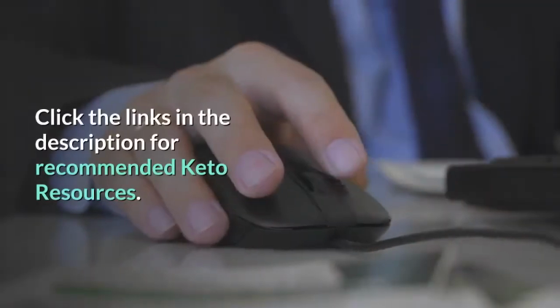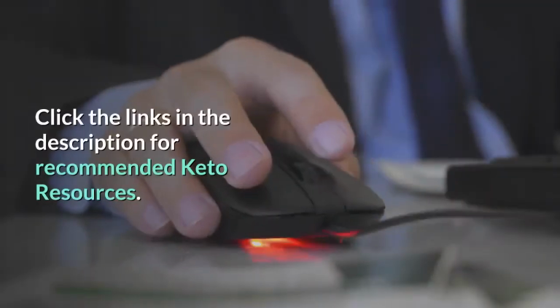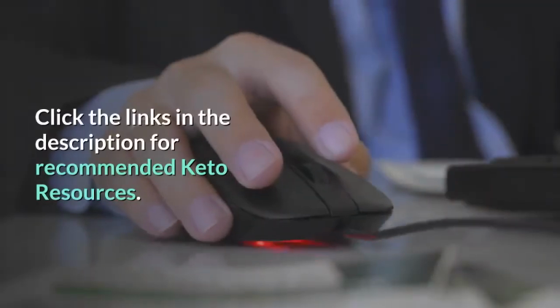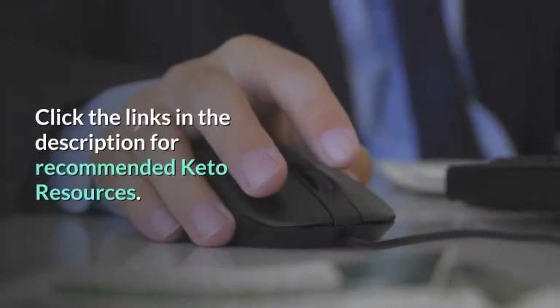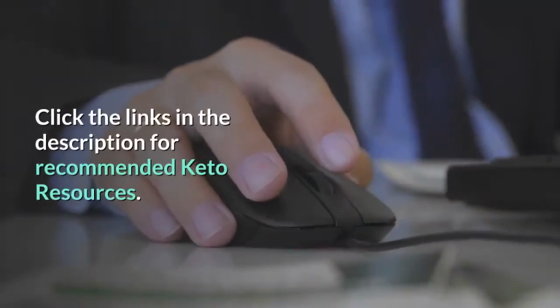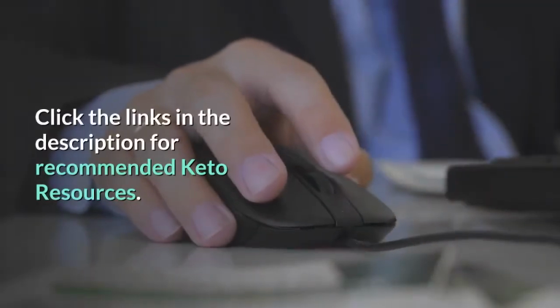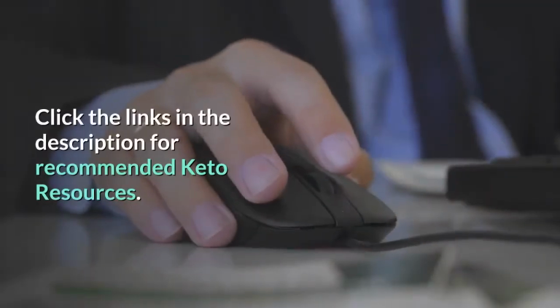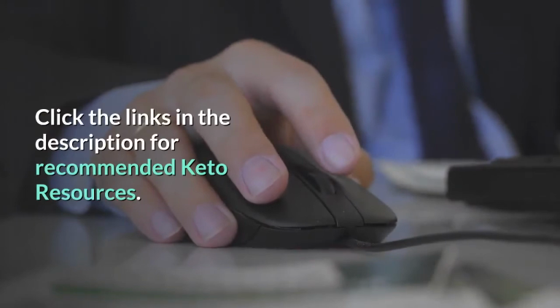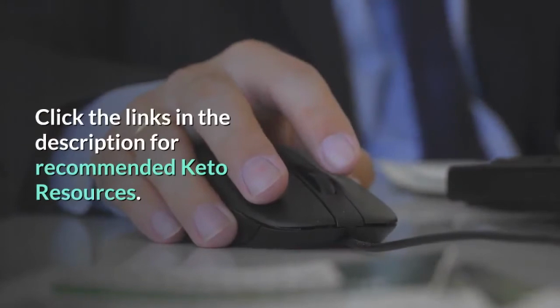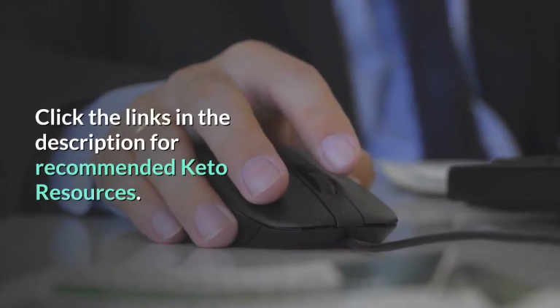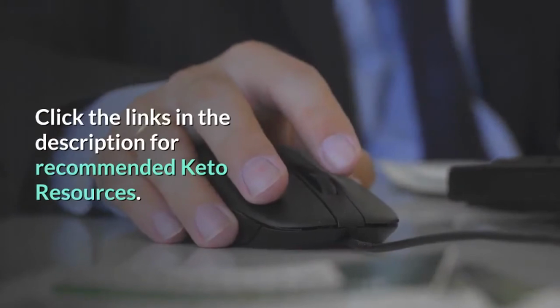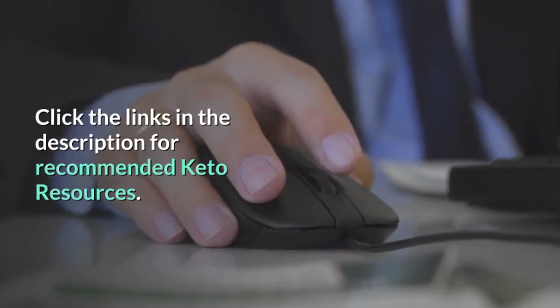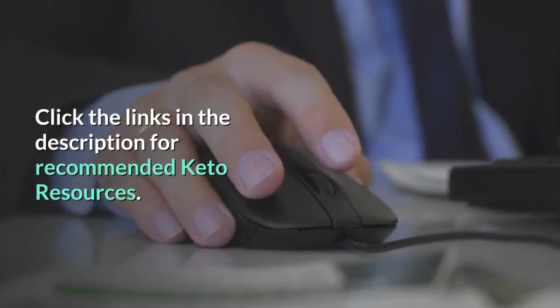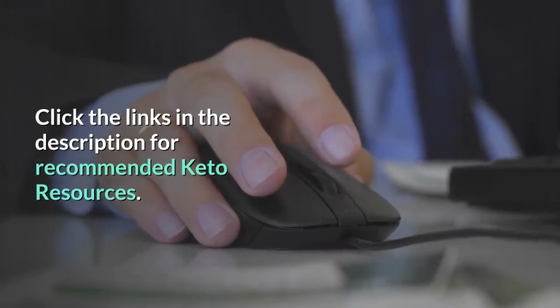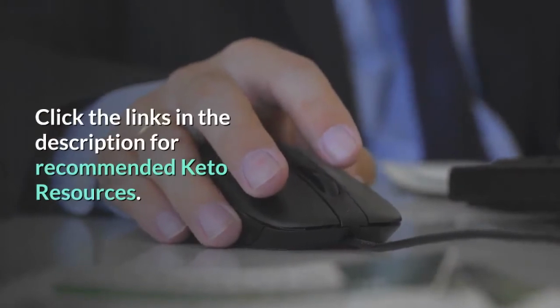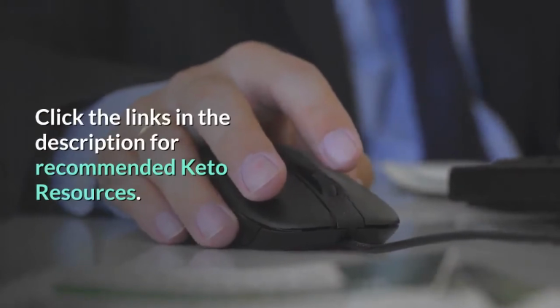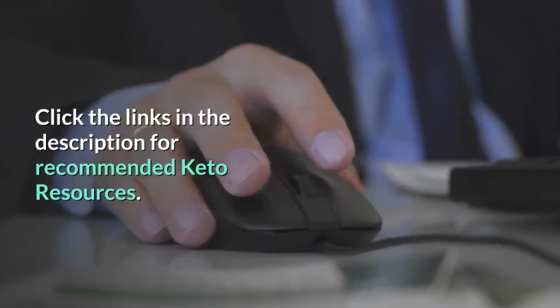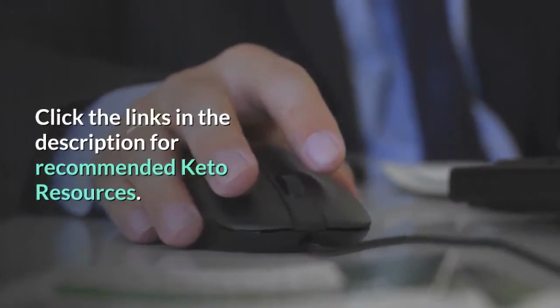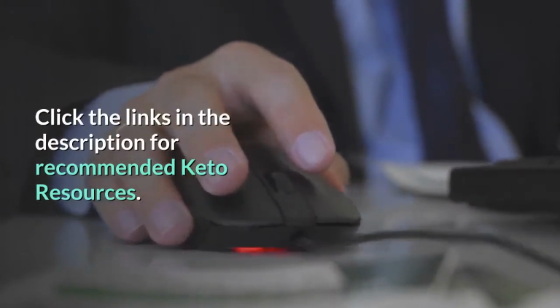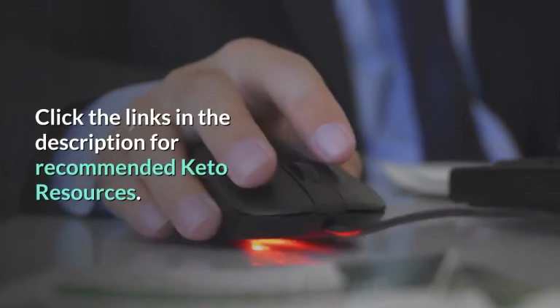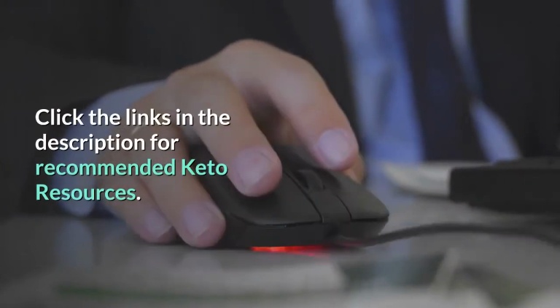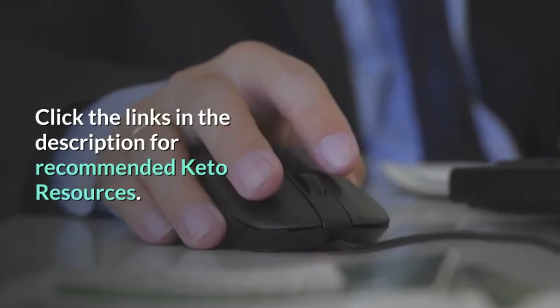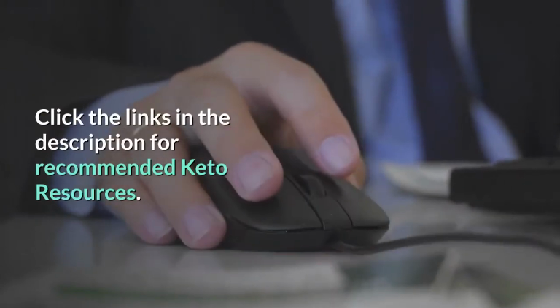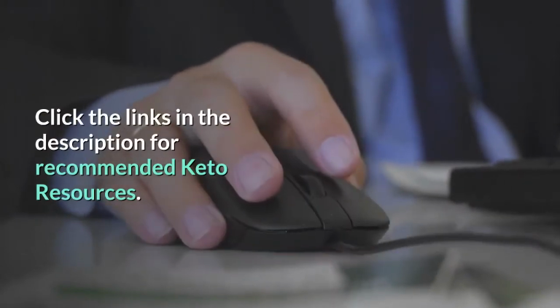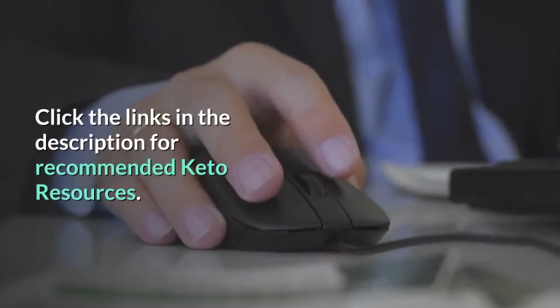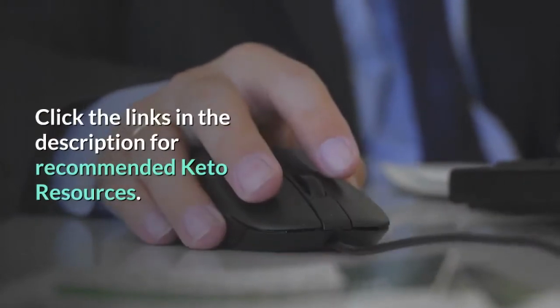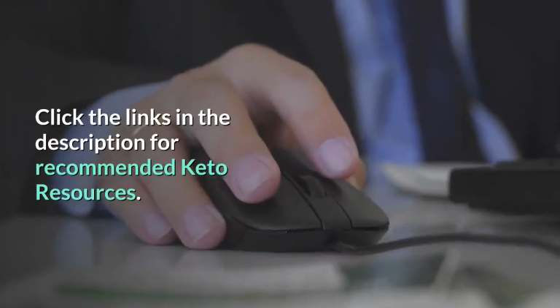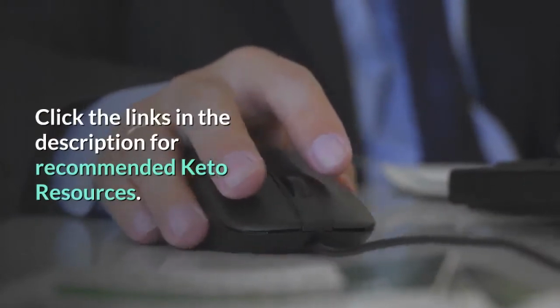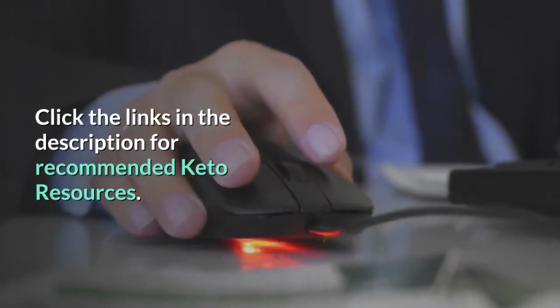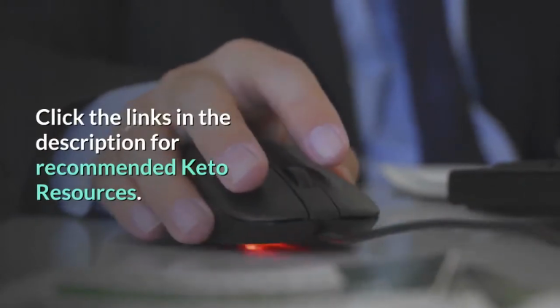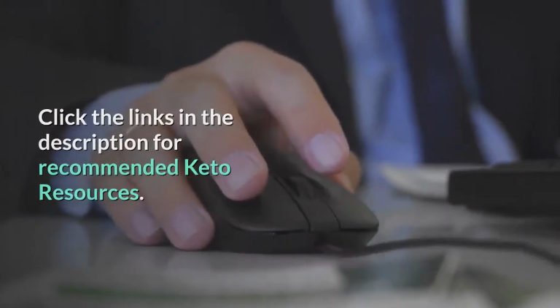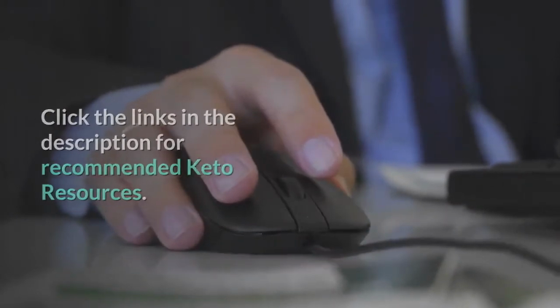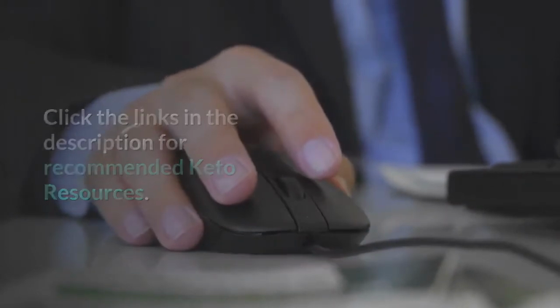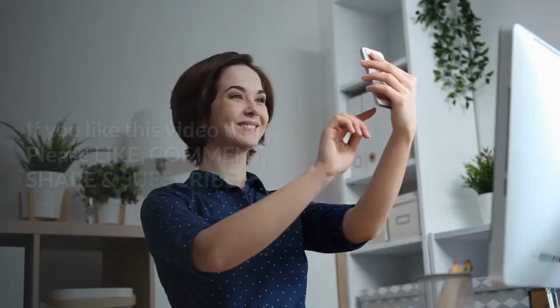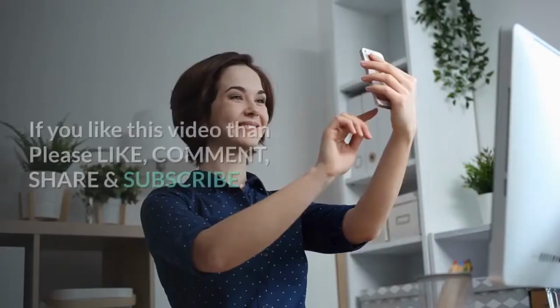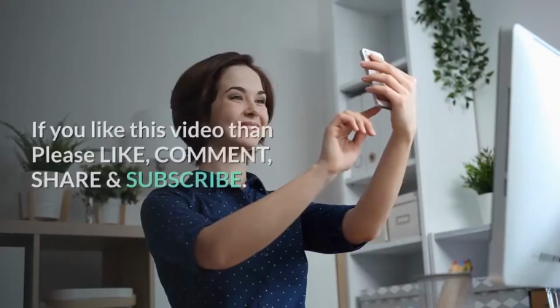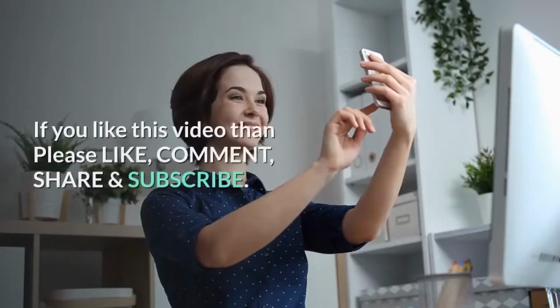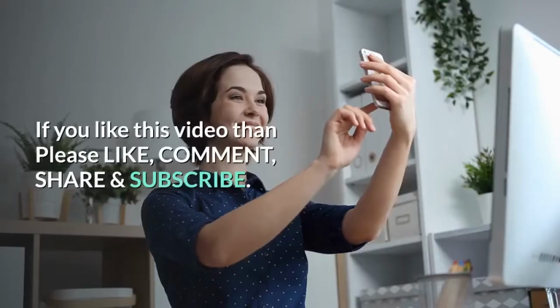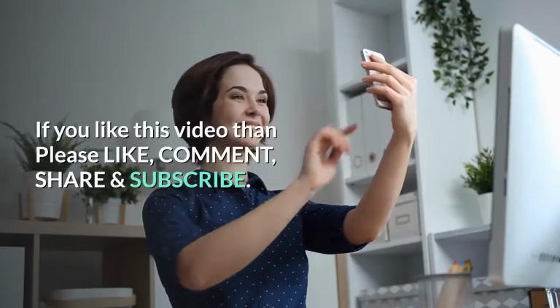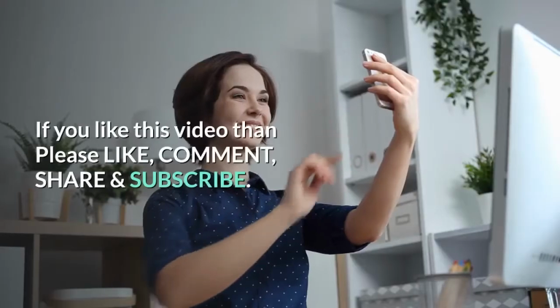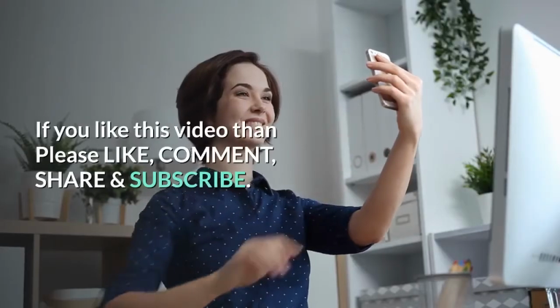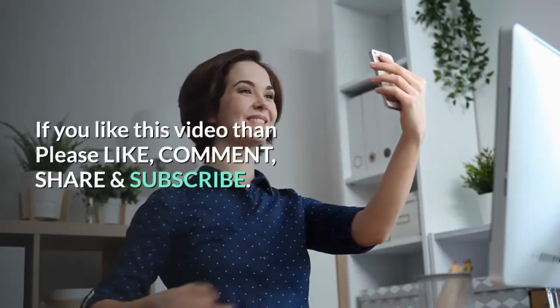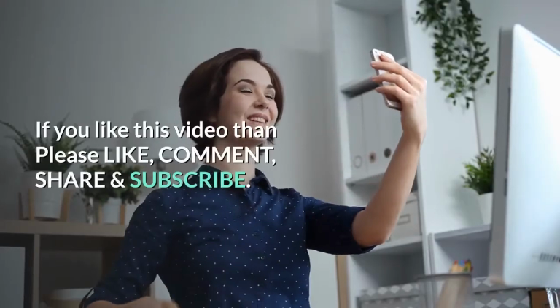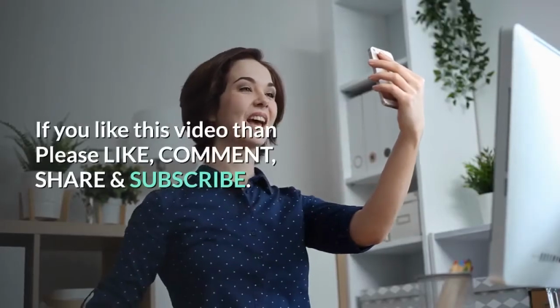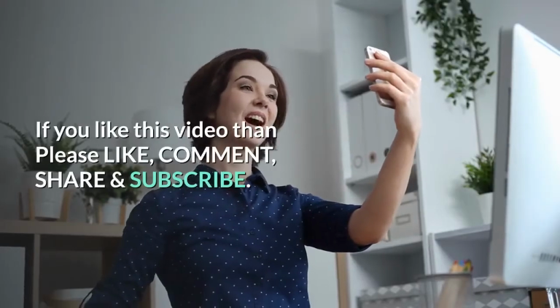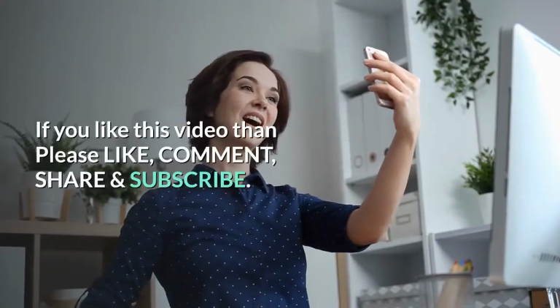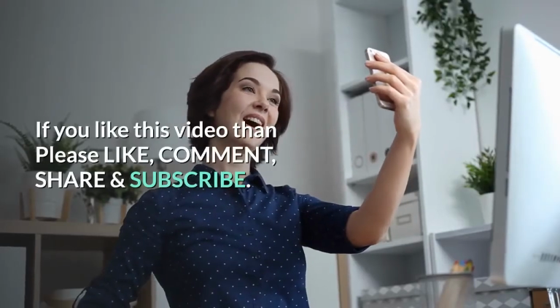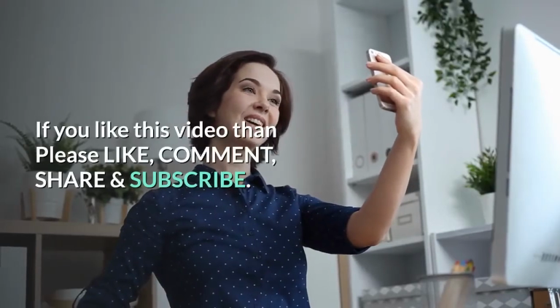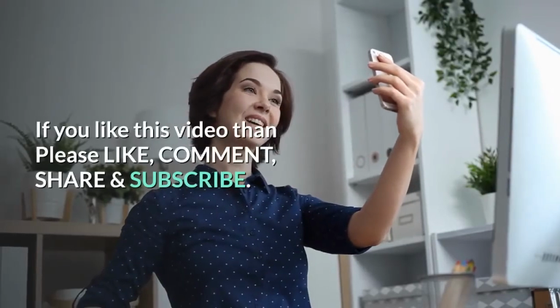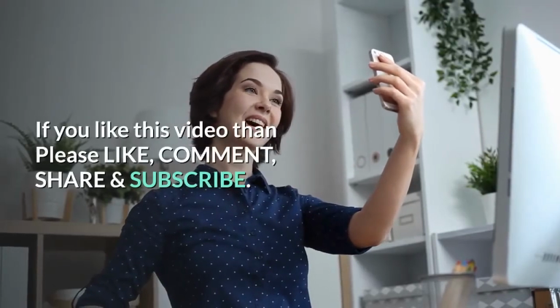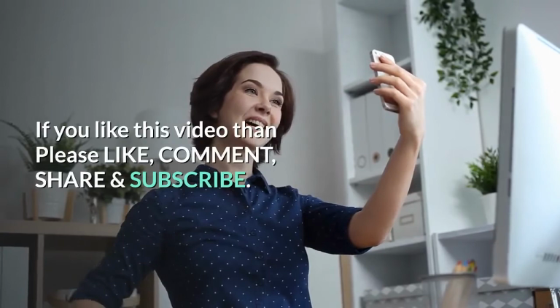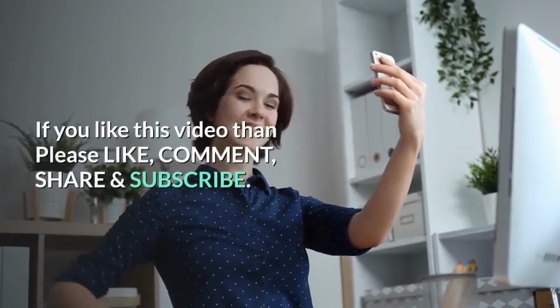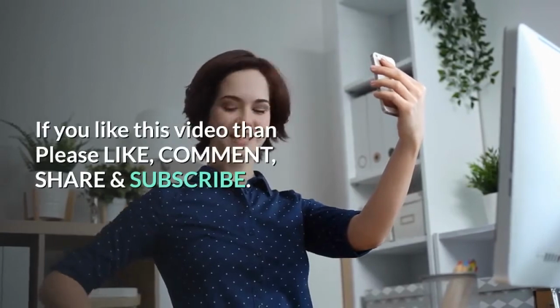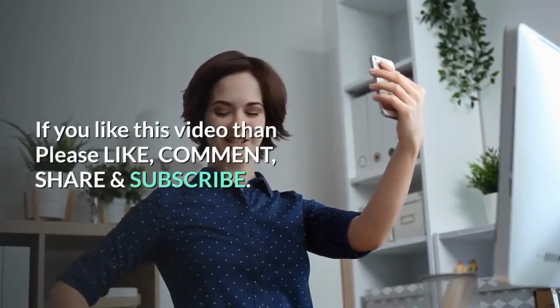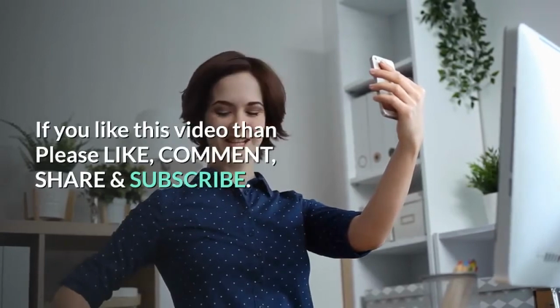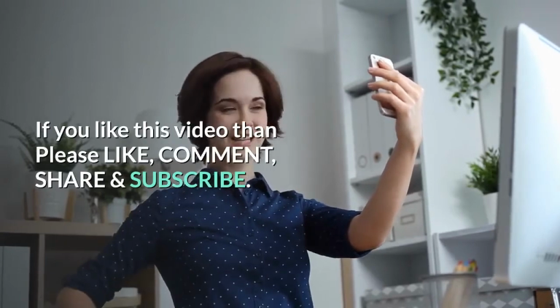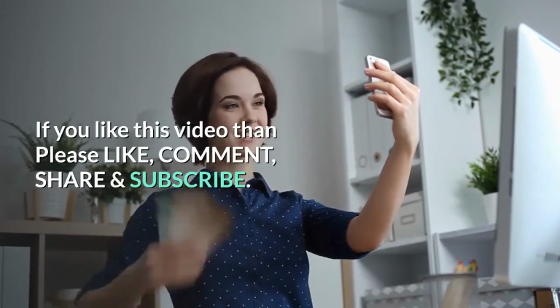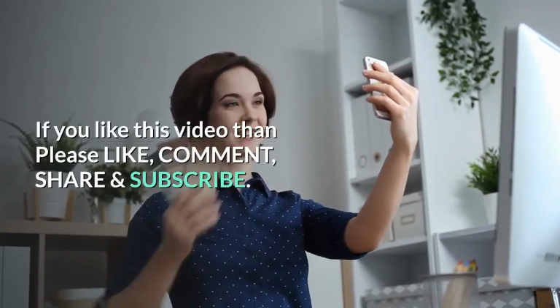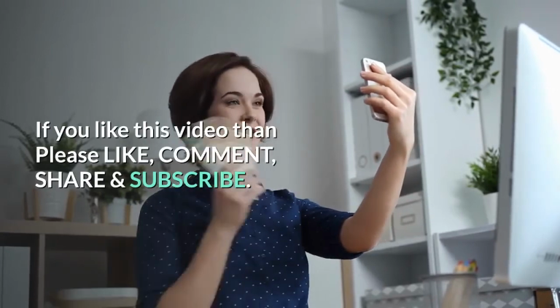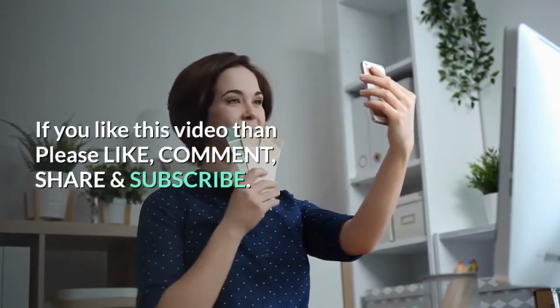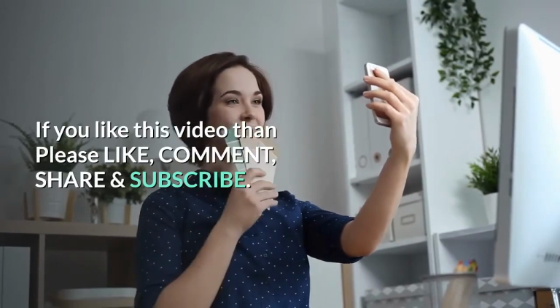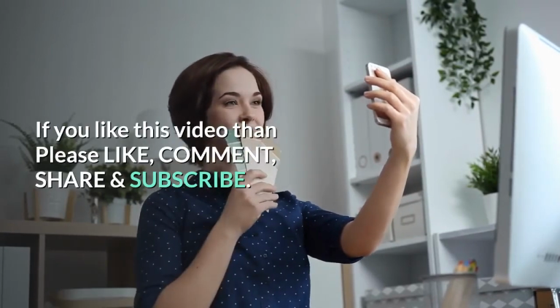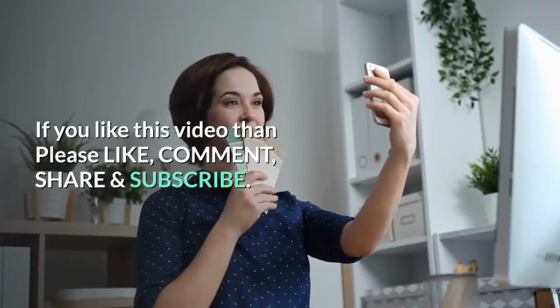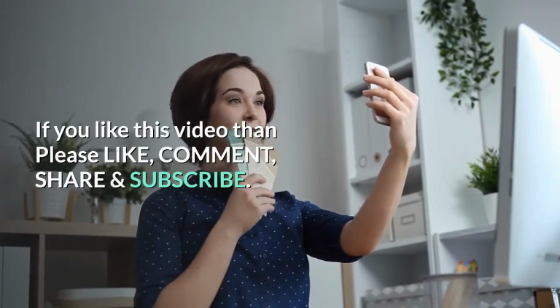Thanks for watching this video. I hope you liked it. Click the links in the description for recommended keto resources.